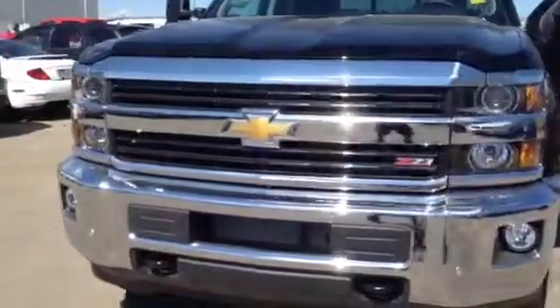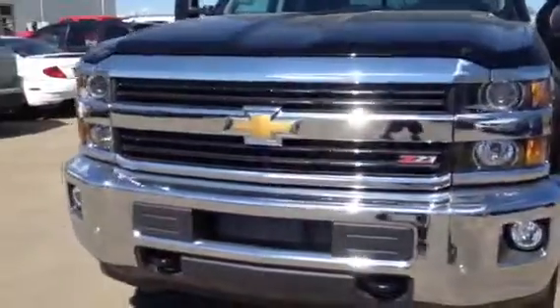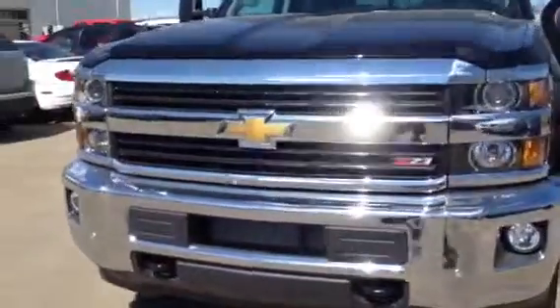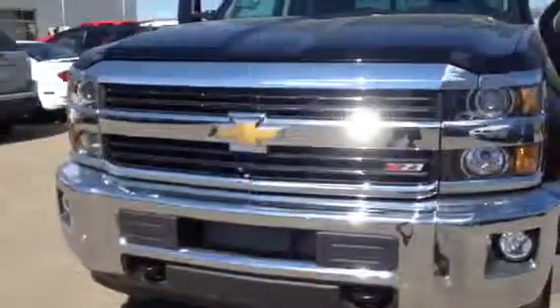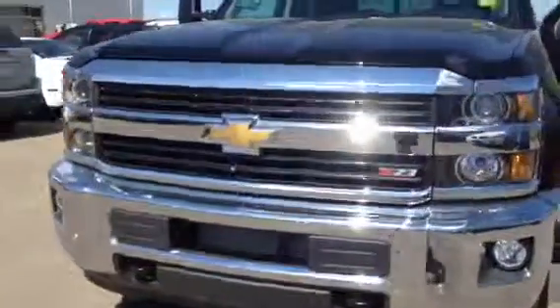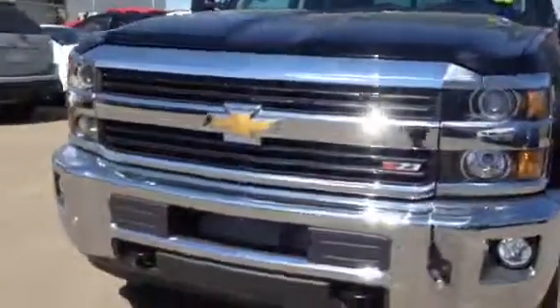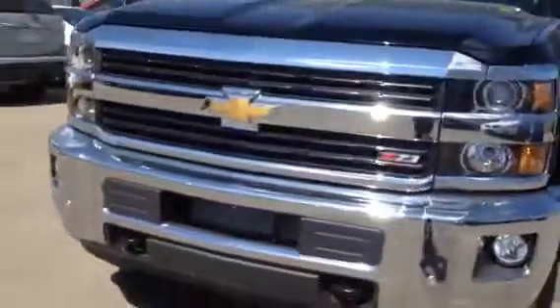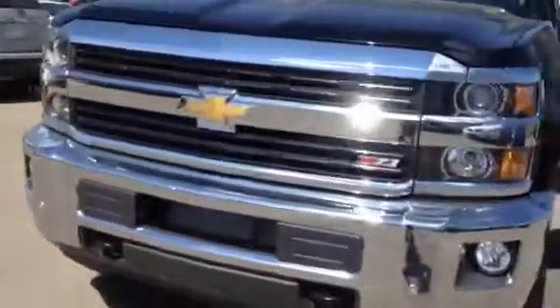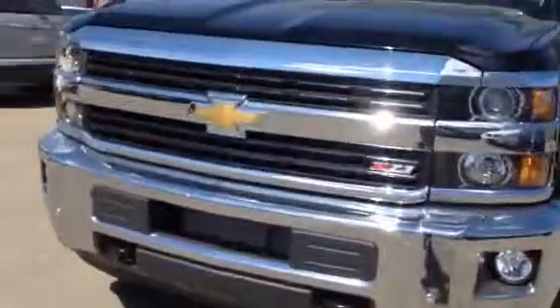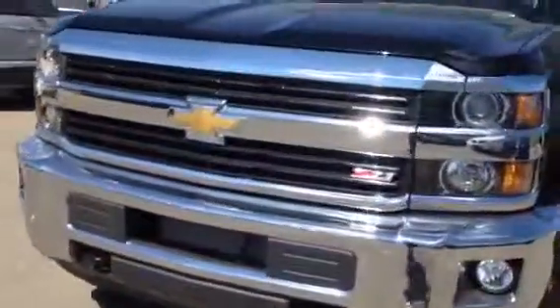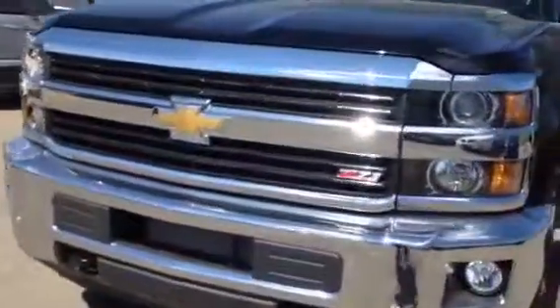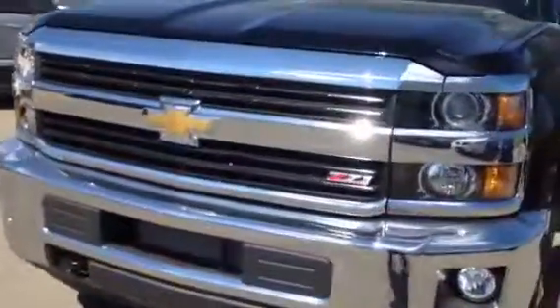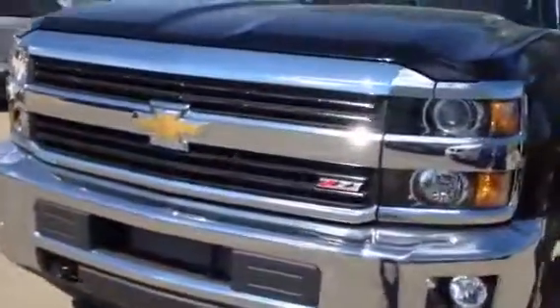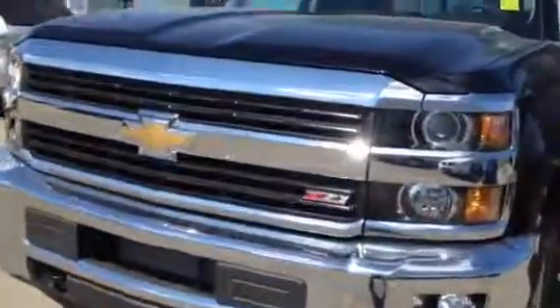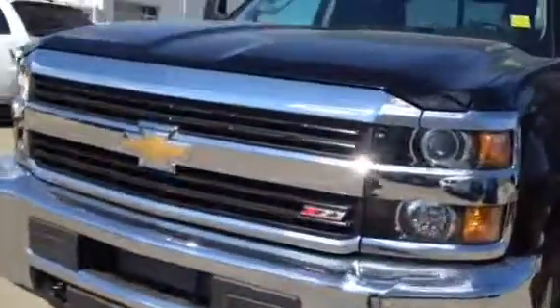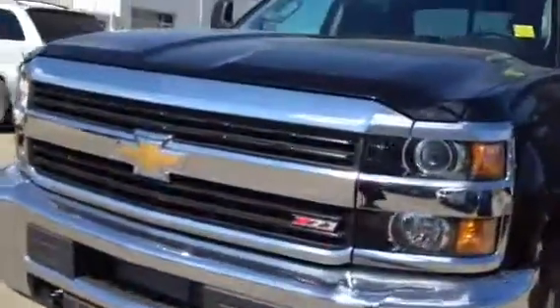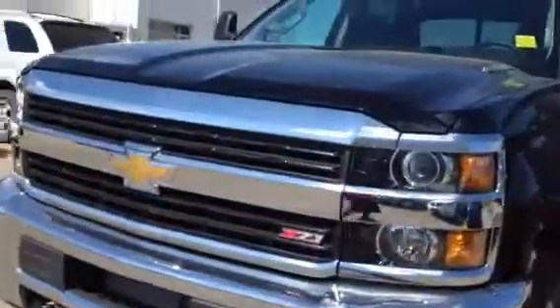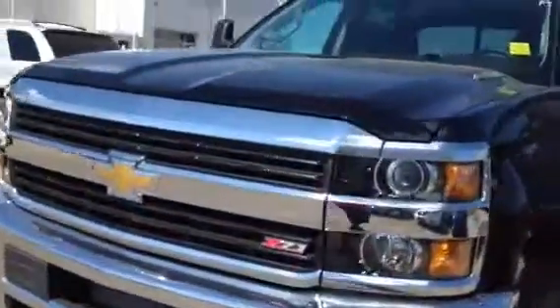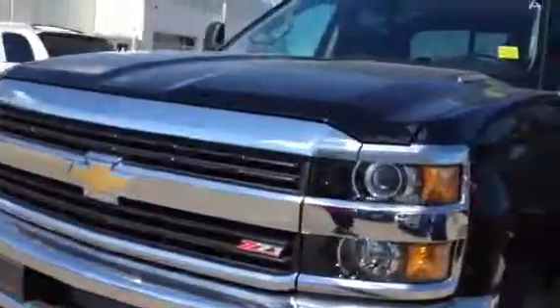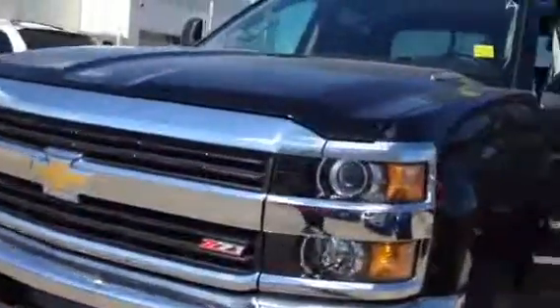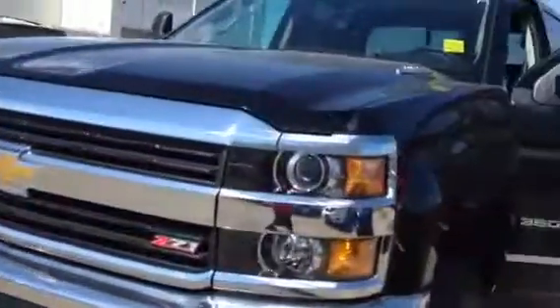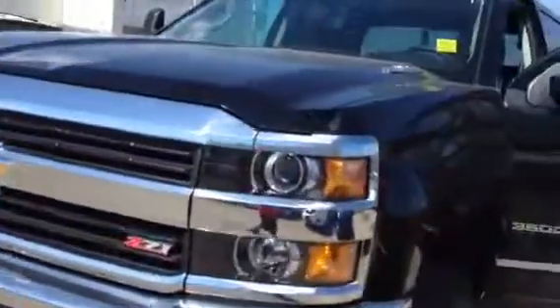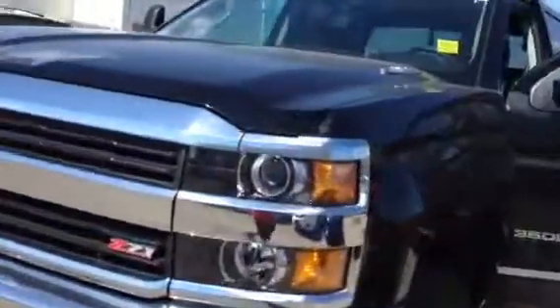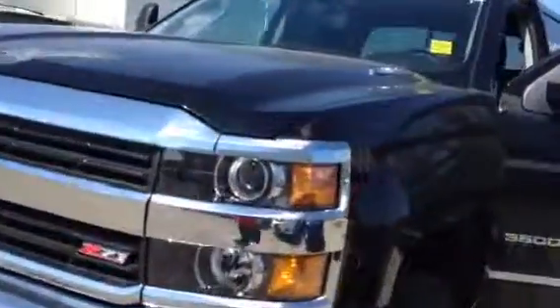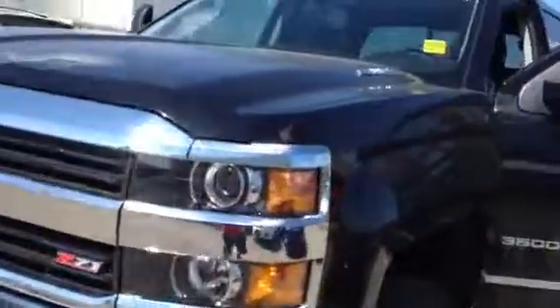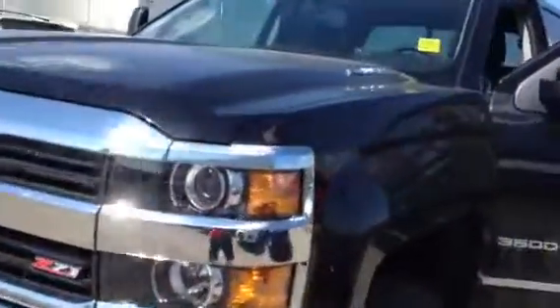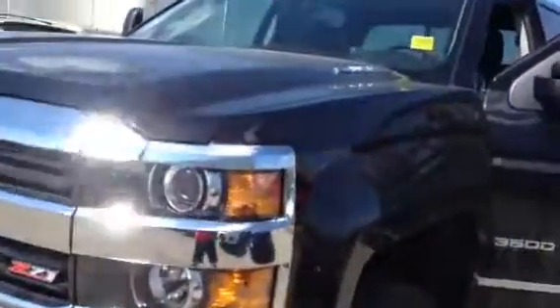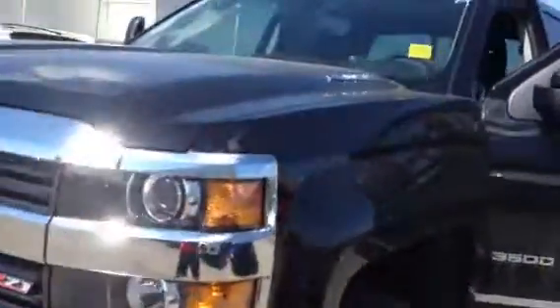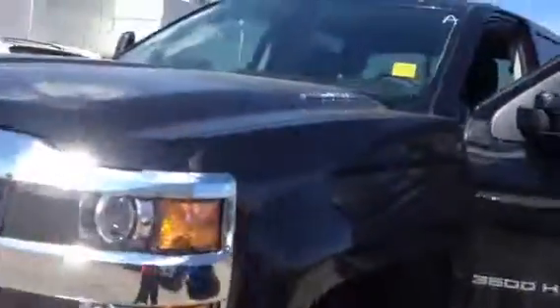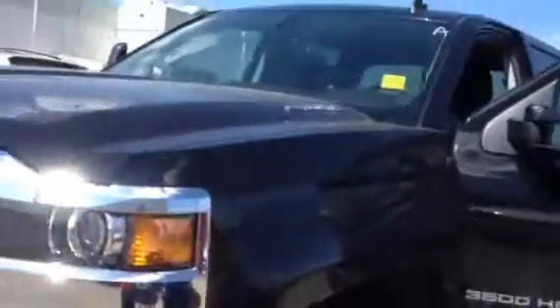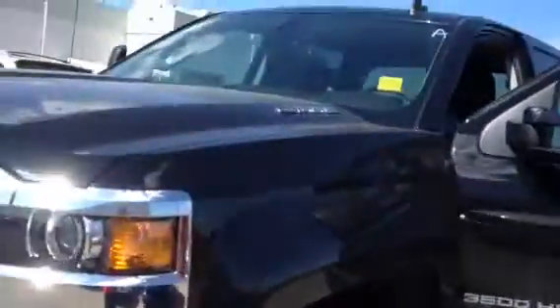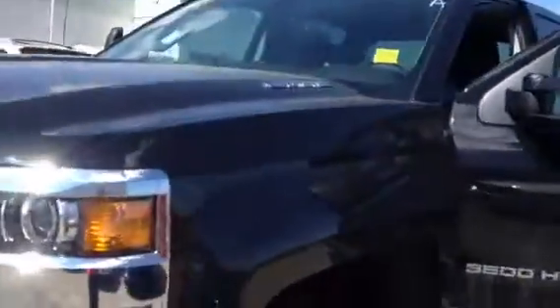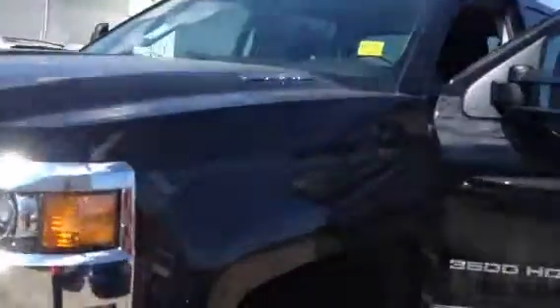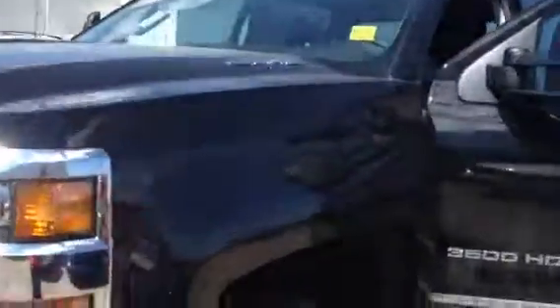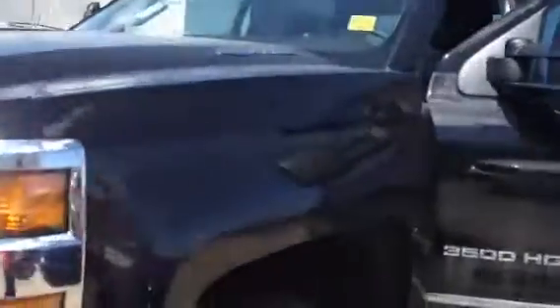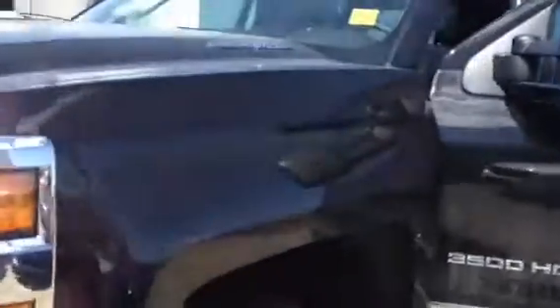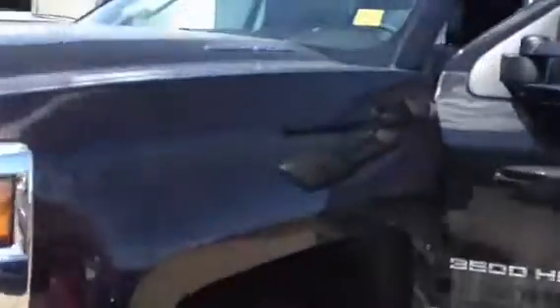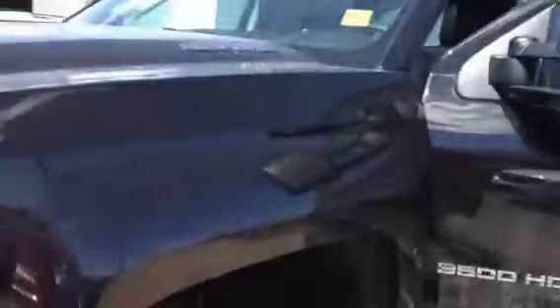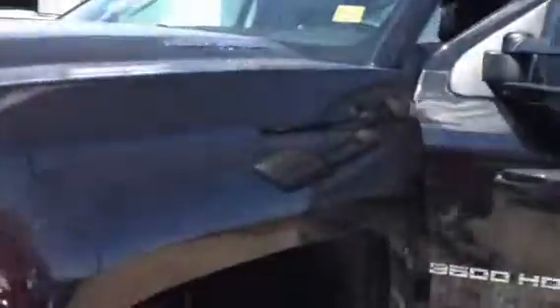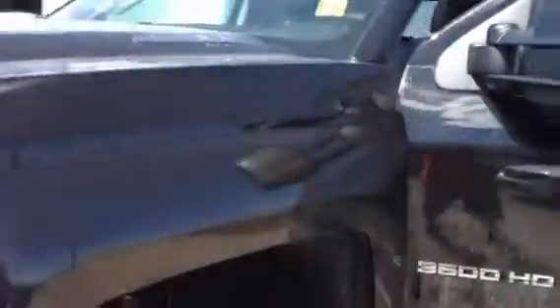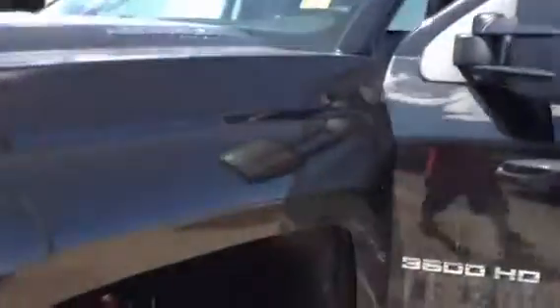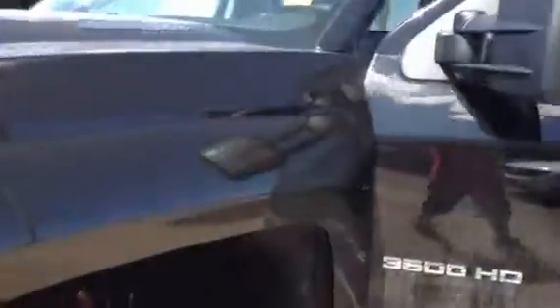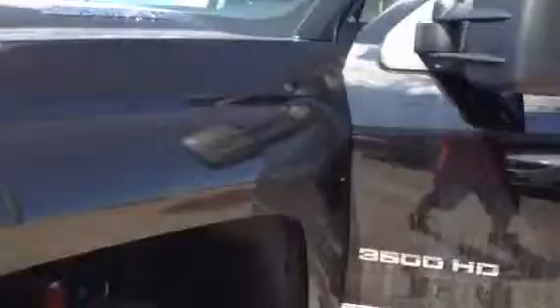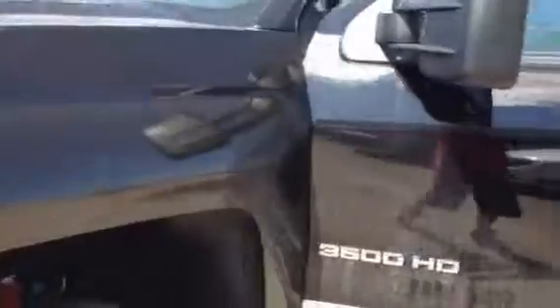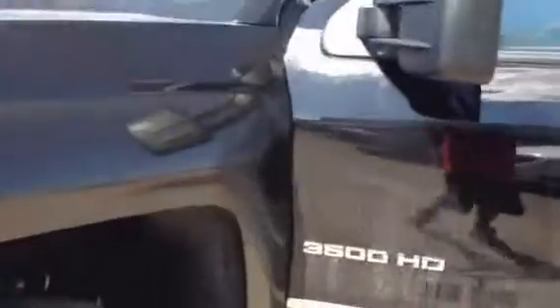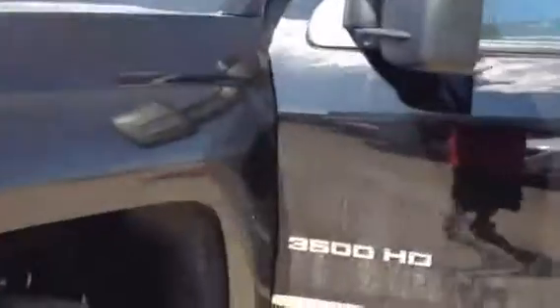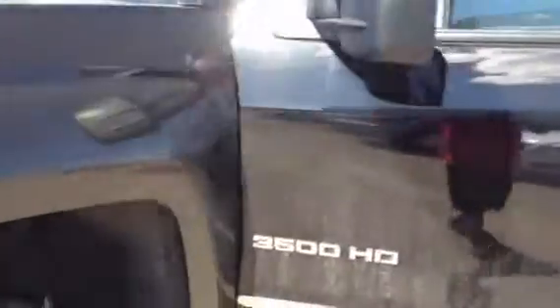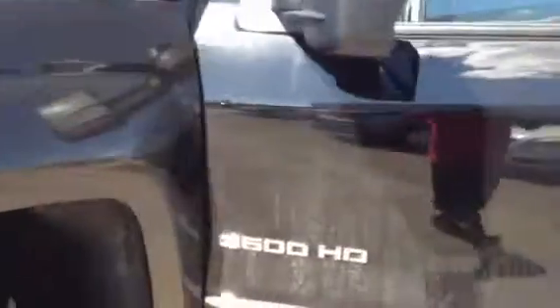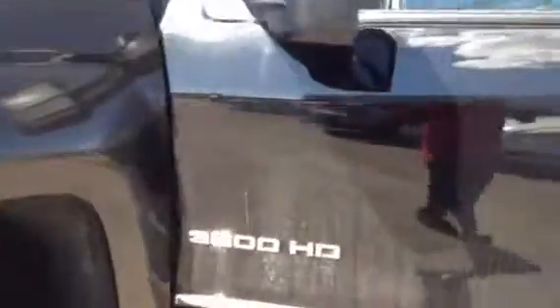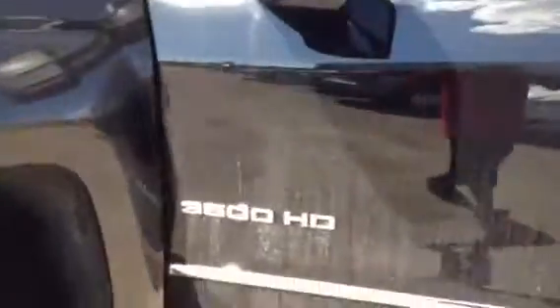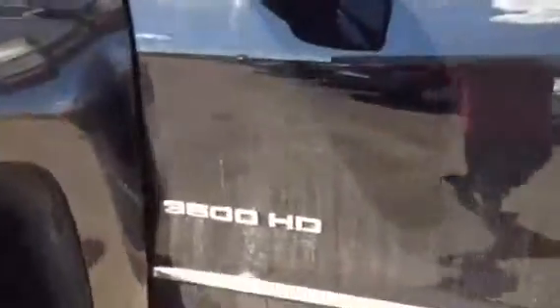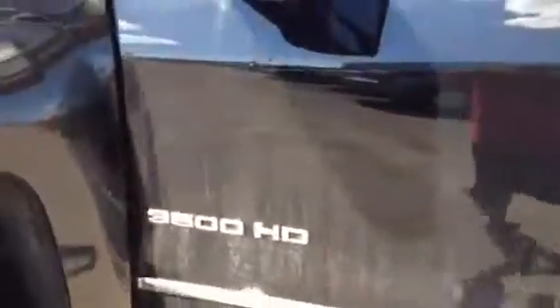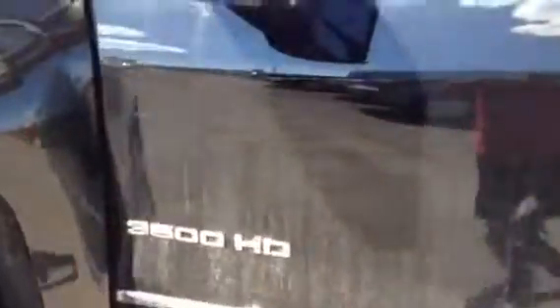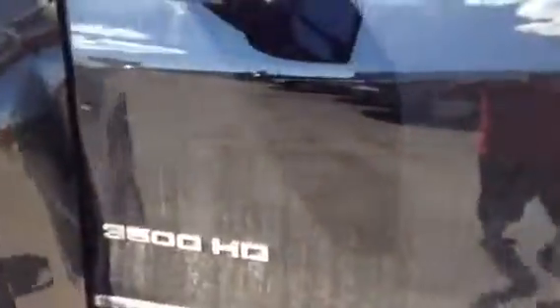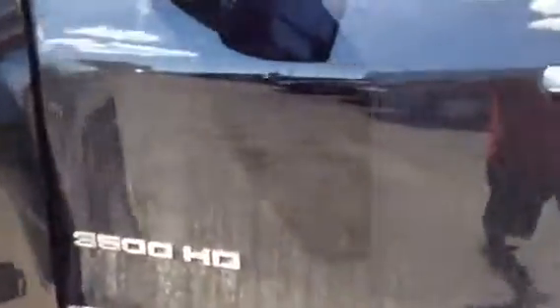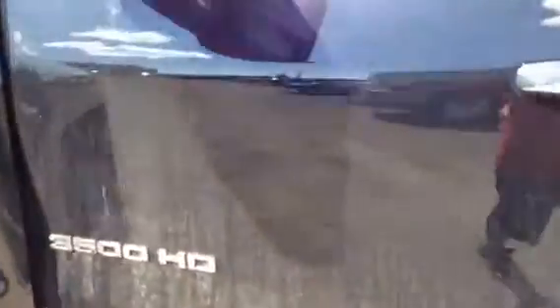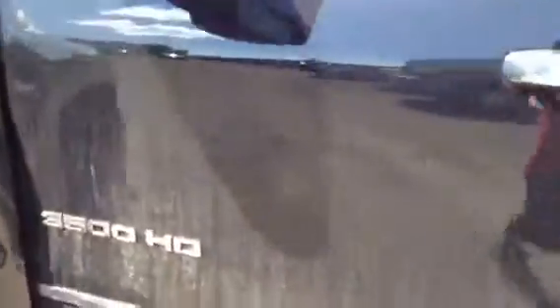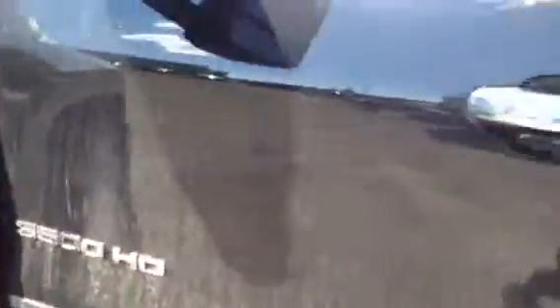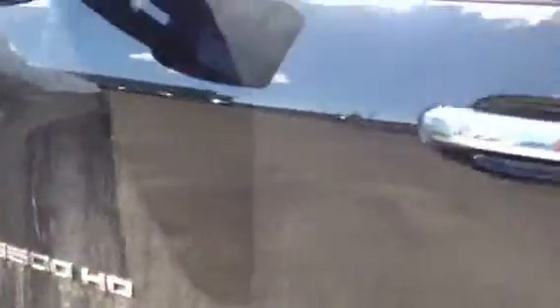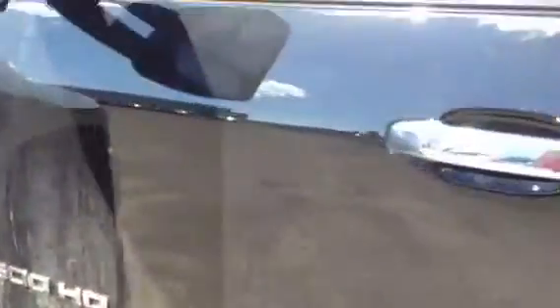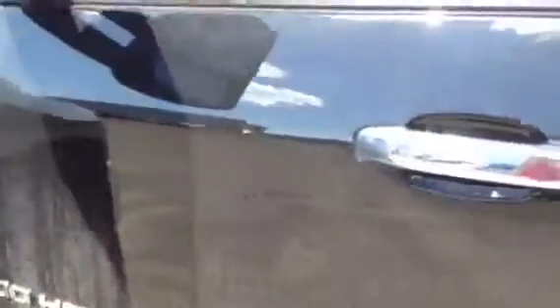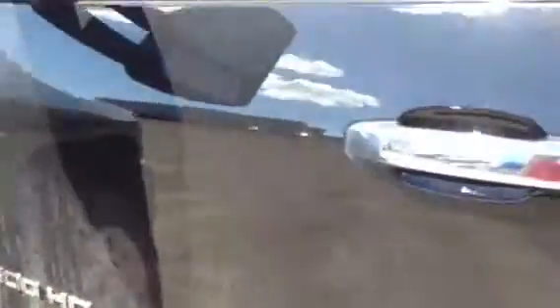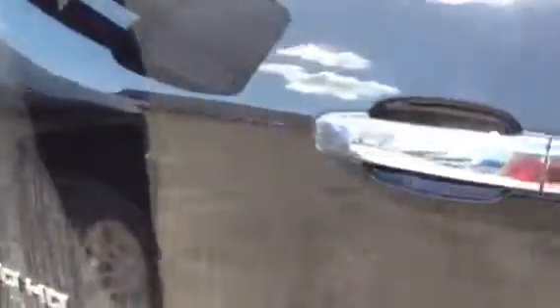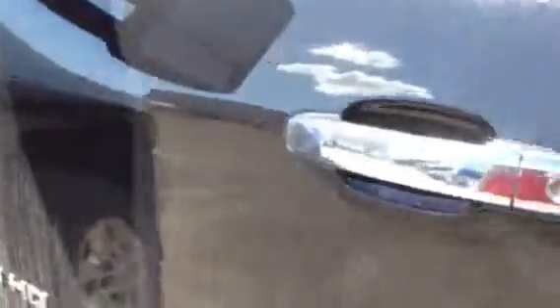Welcome to Davis Chevrolet Airdrie. Here we have a brand new 2015 Chevrolet 3500 HD in black.